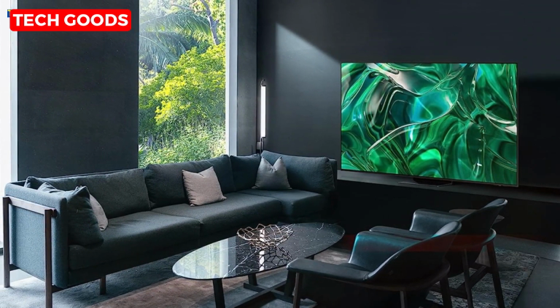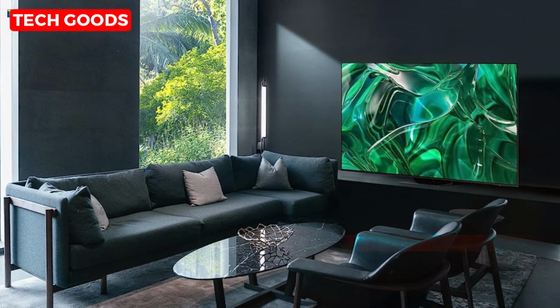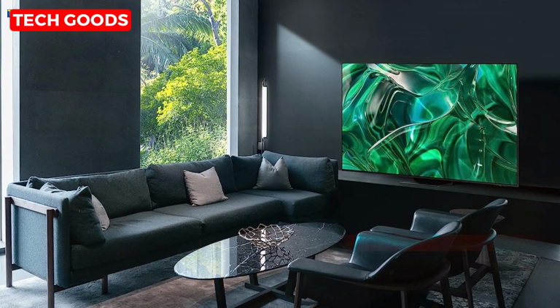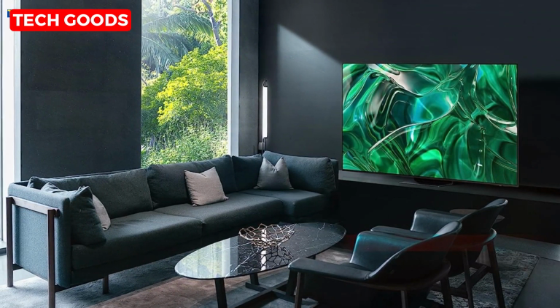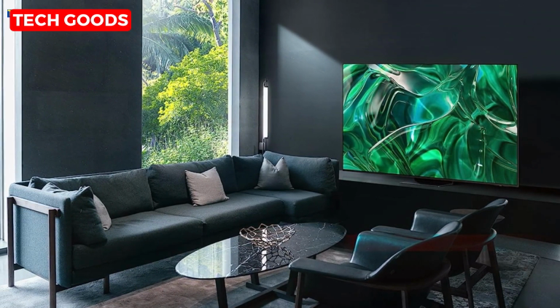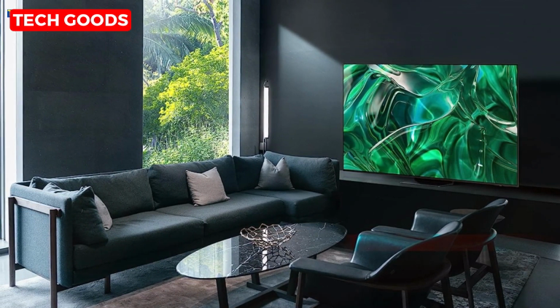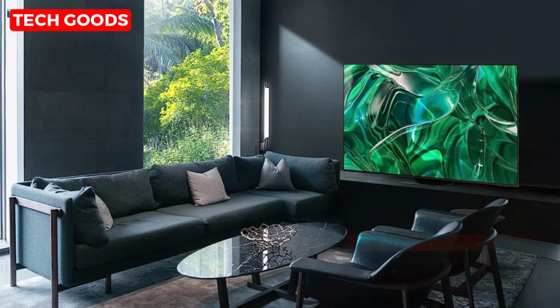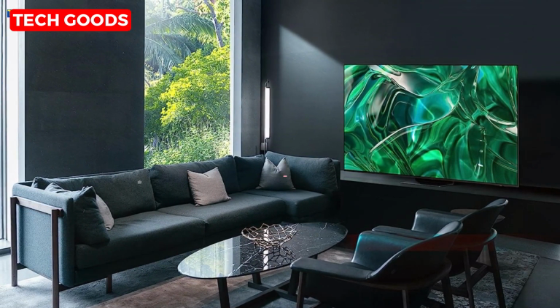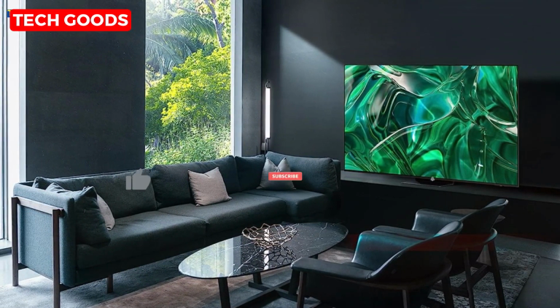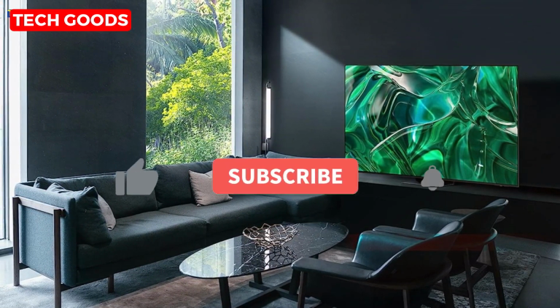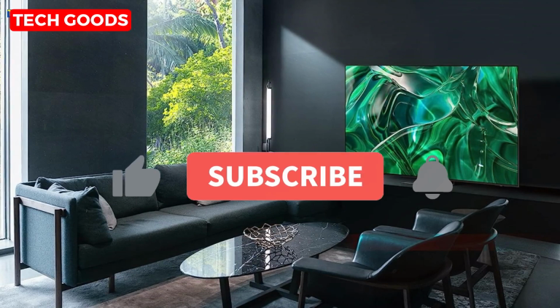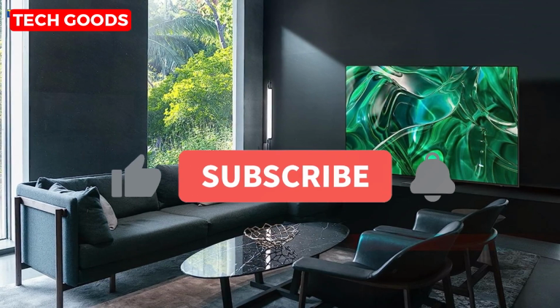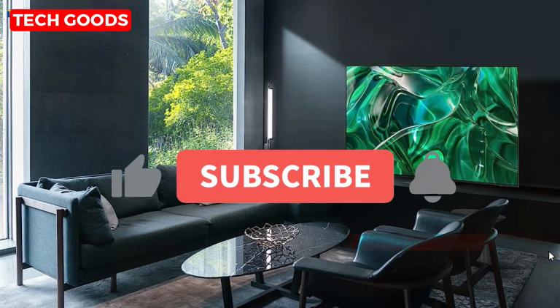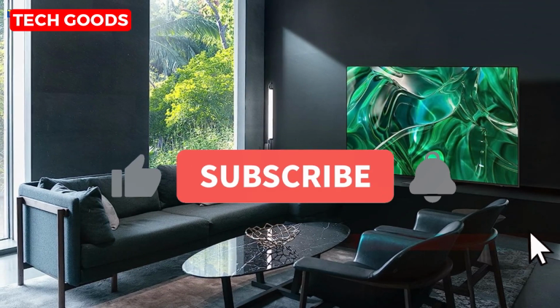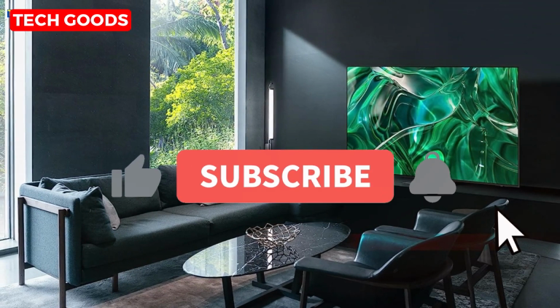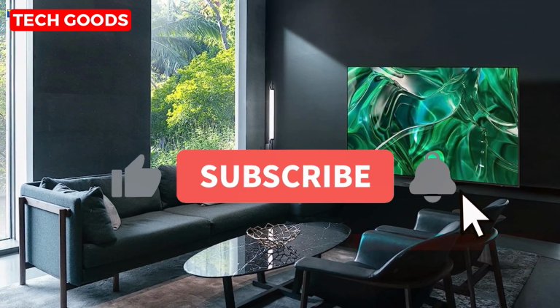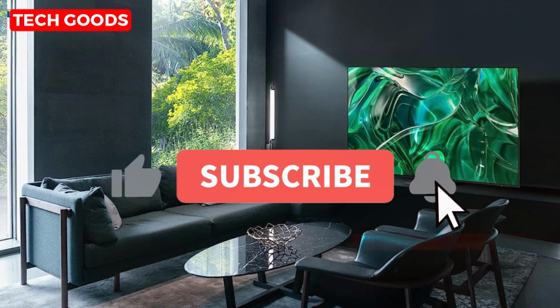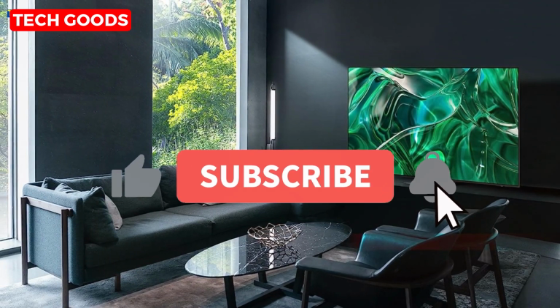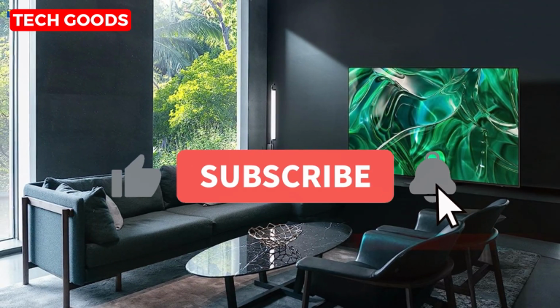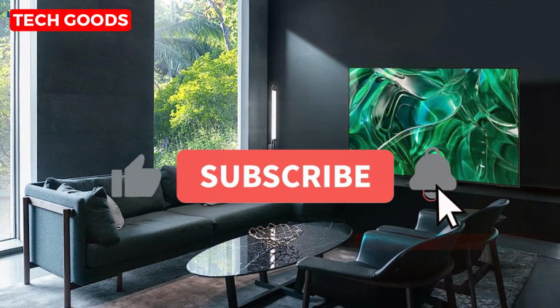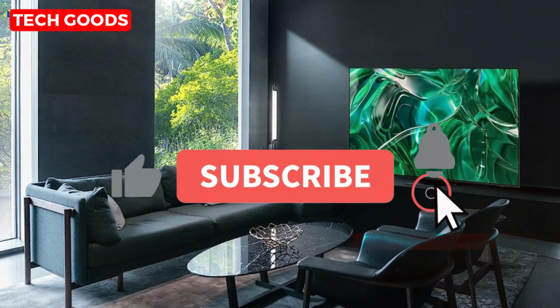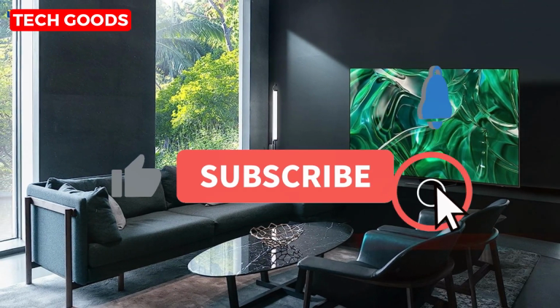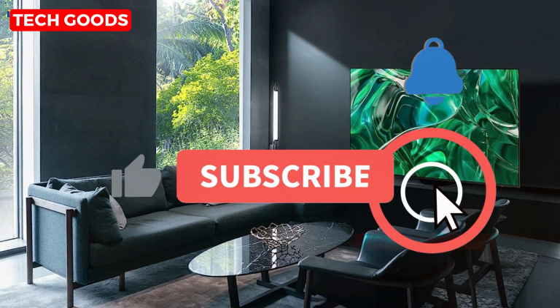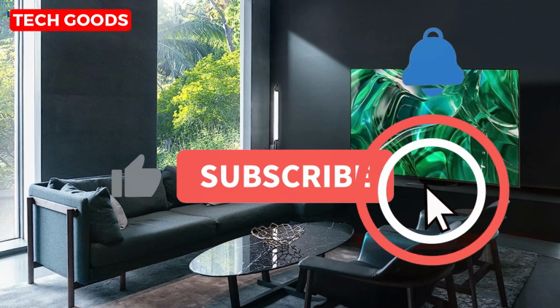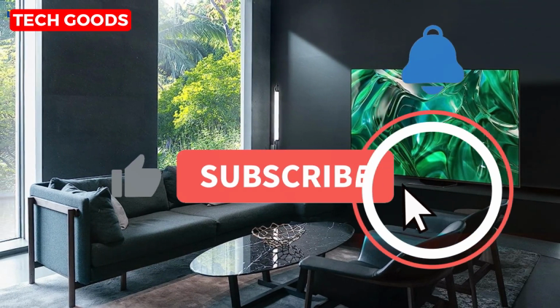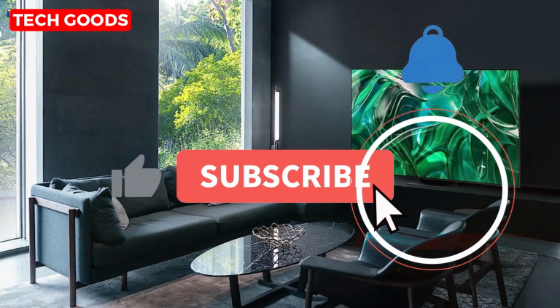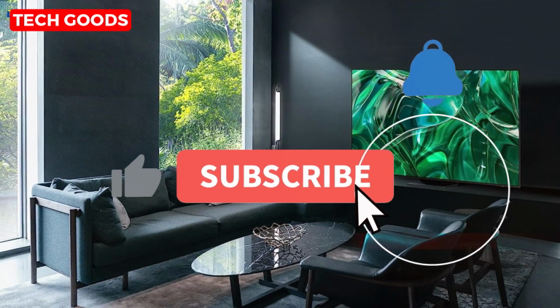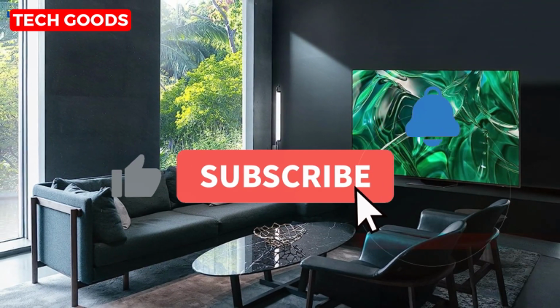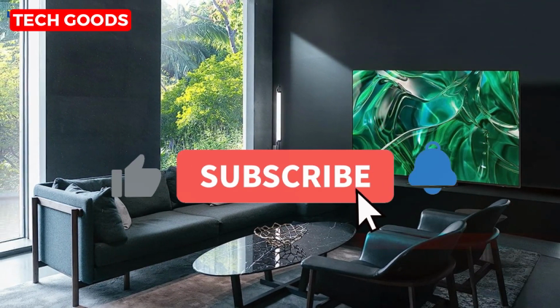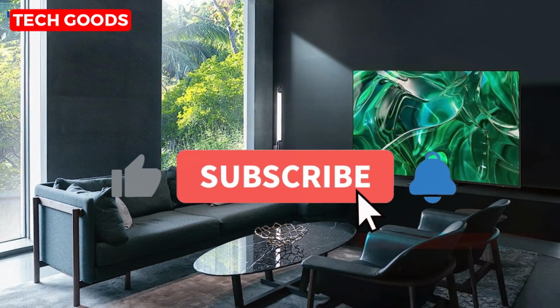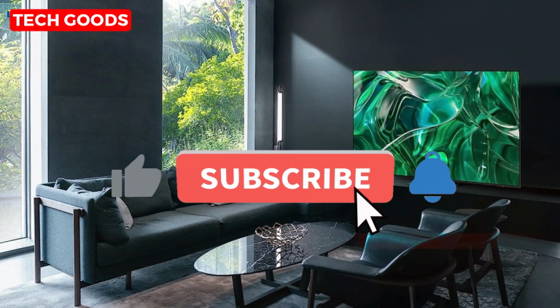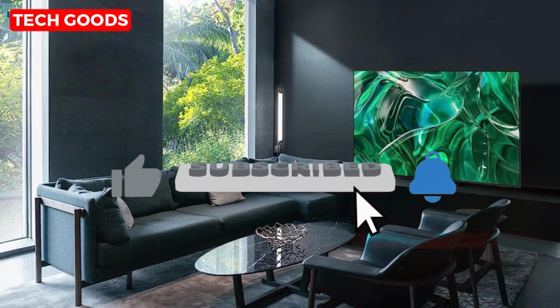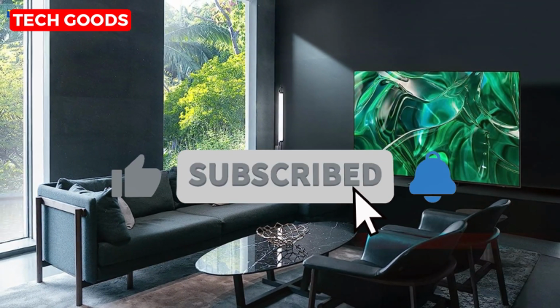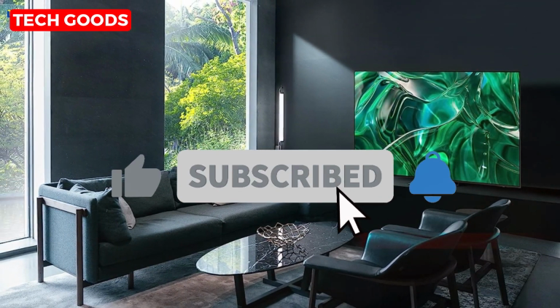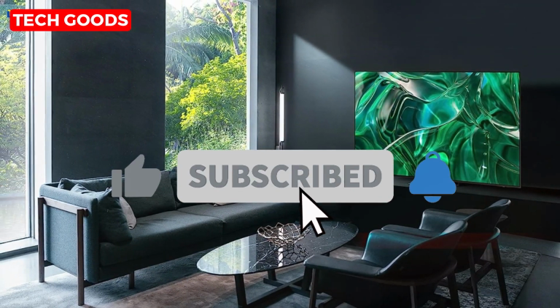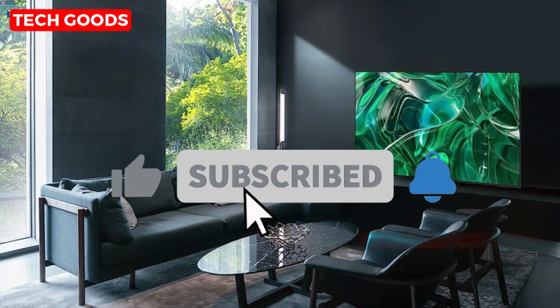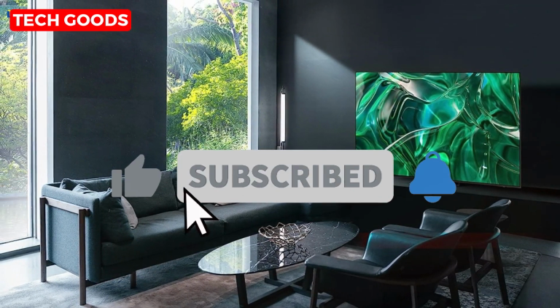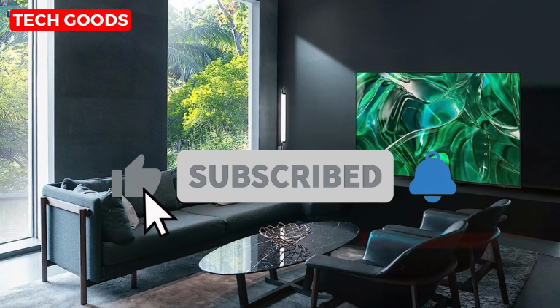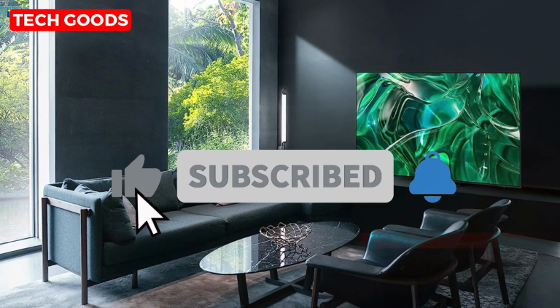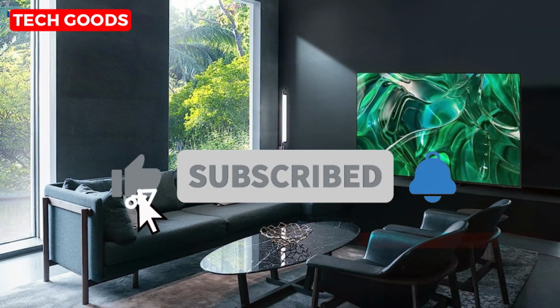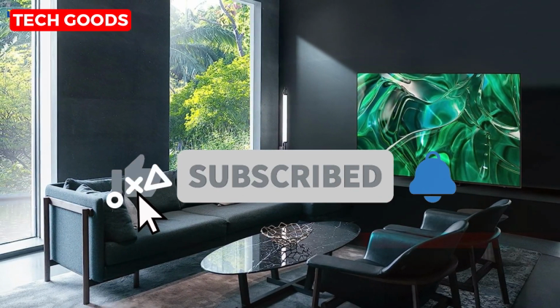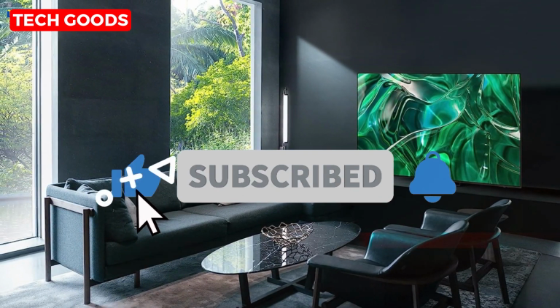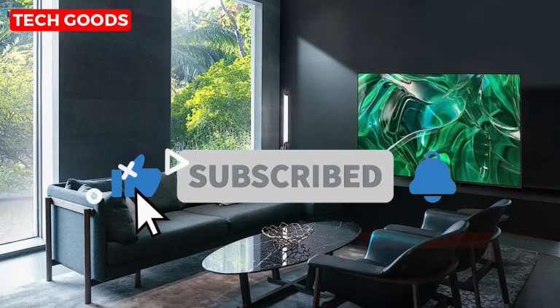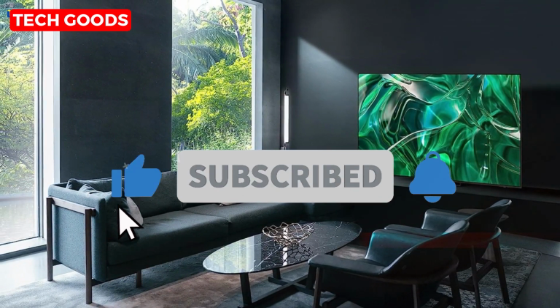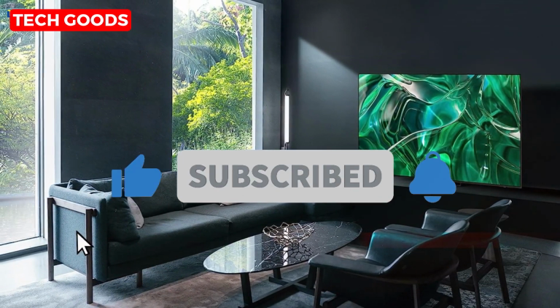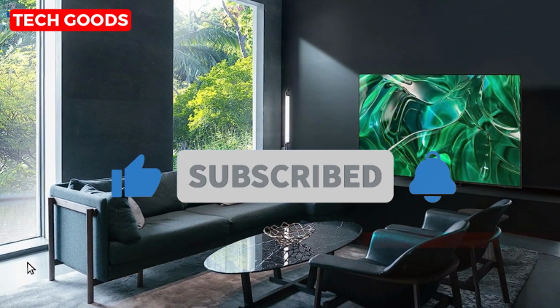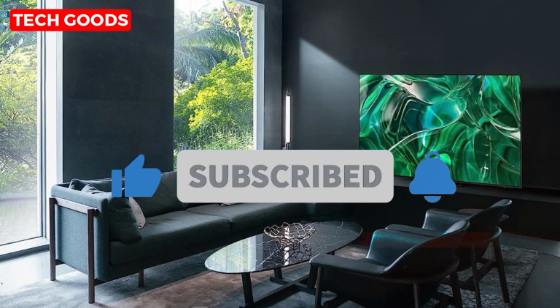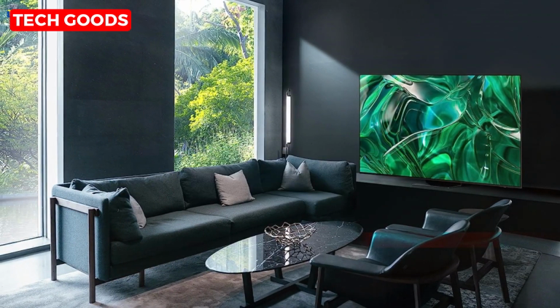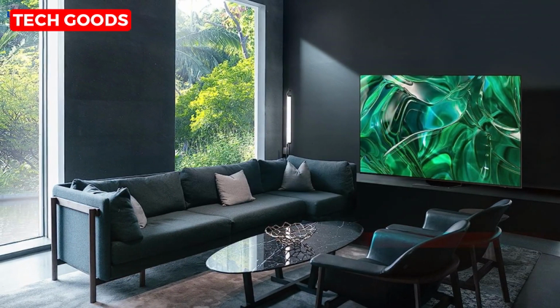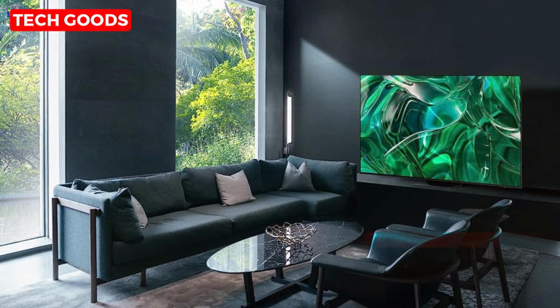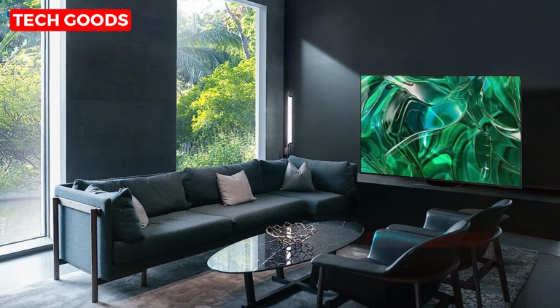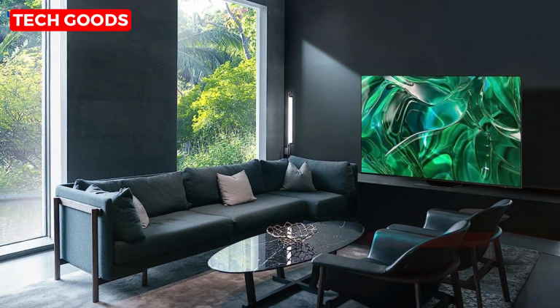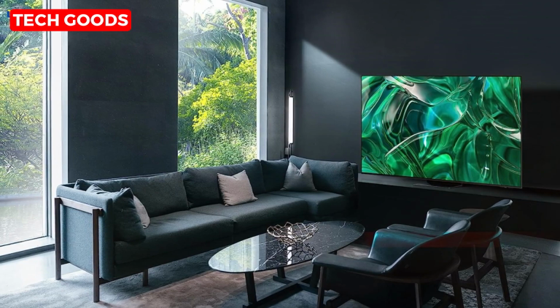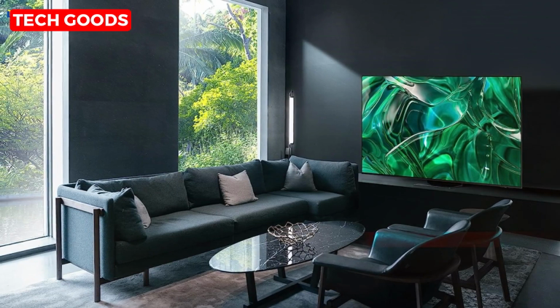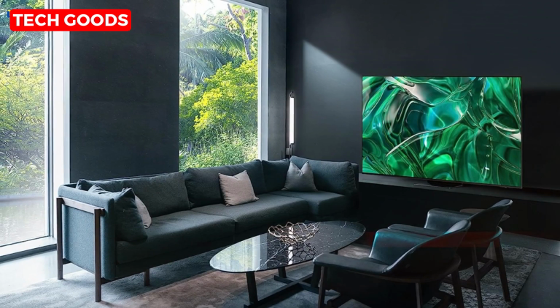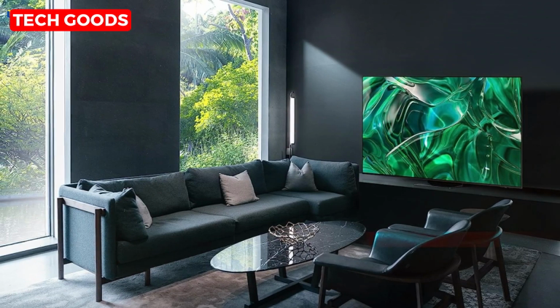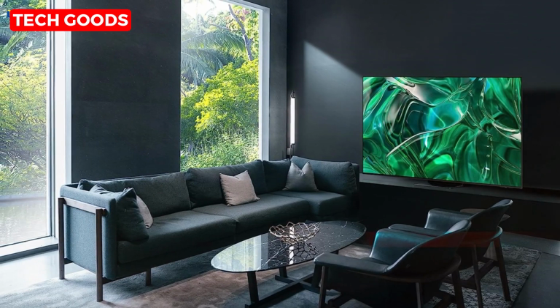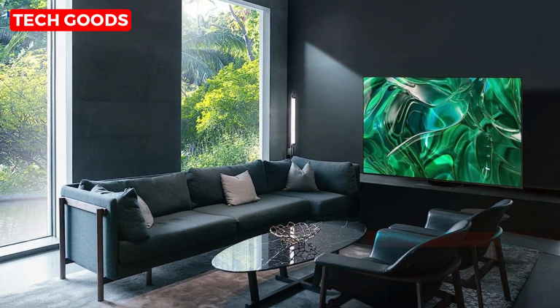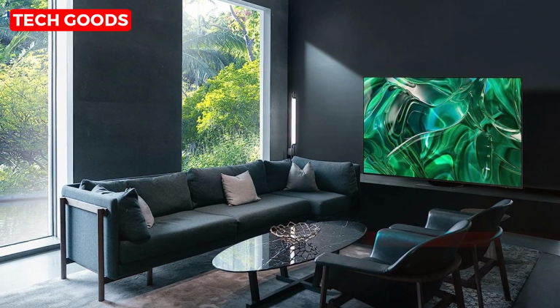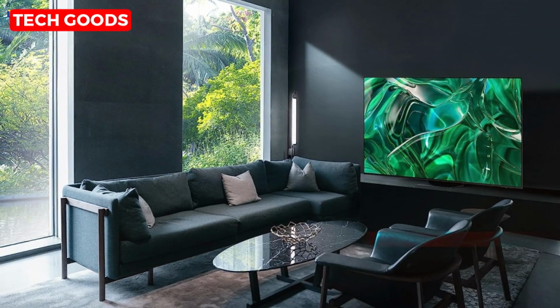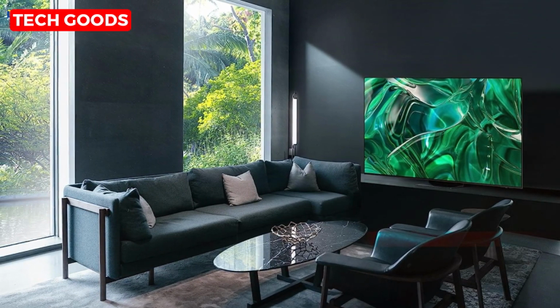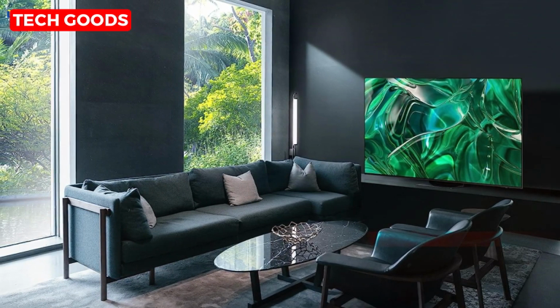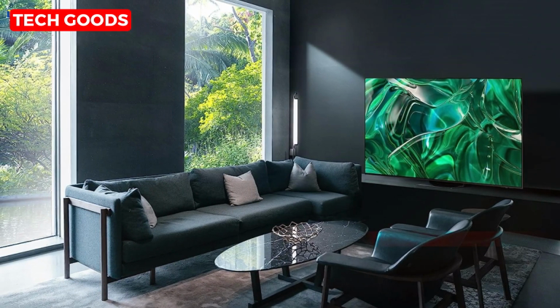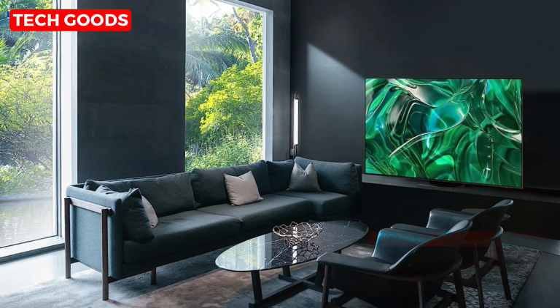If you enjoyed this video, don't forget to hit that subscribe button and give us a thumbs up. Until next time, stay tuned and stay entertained.